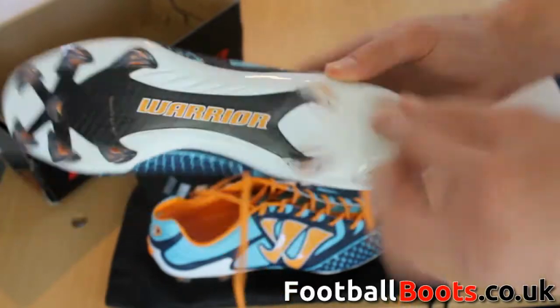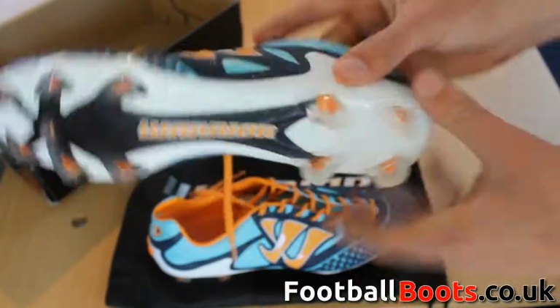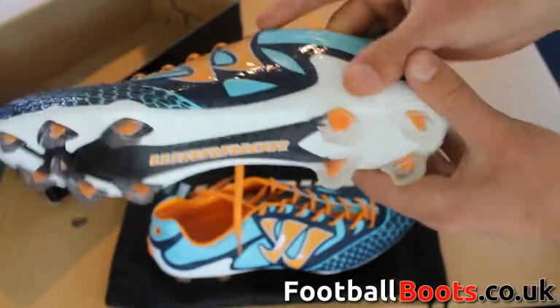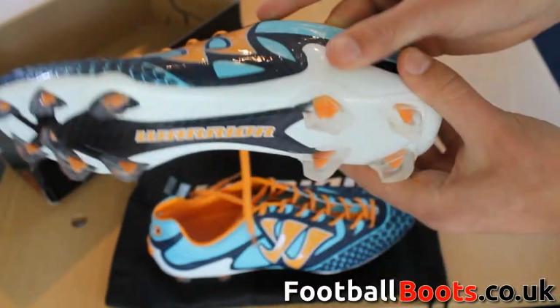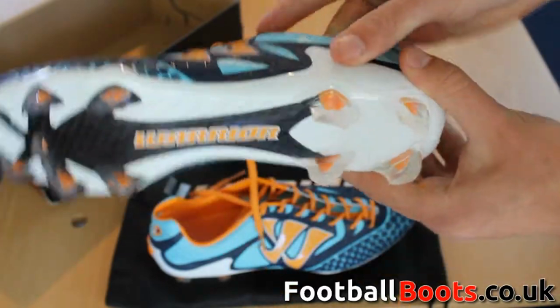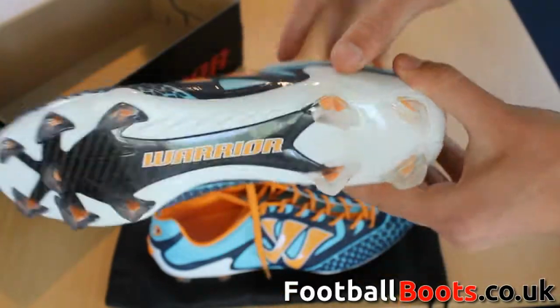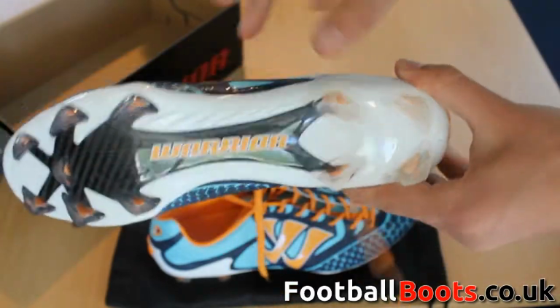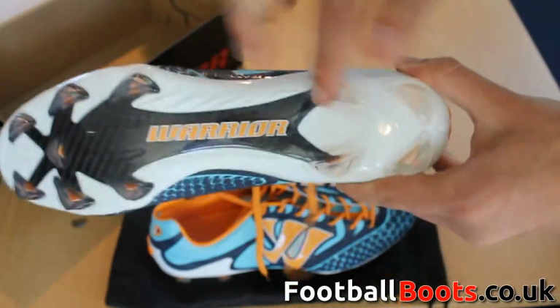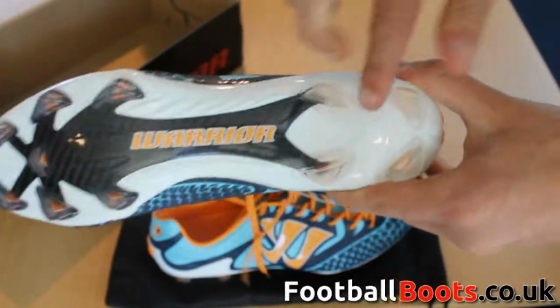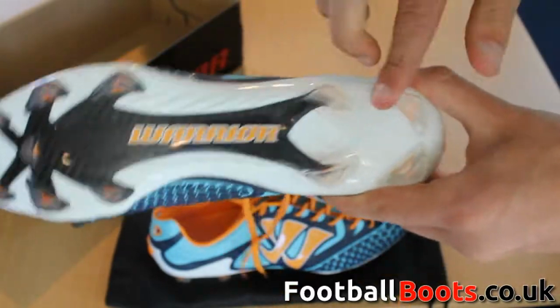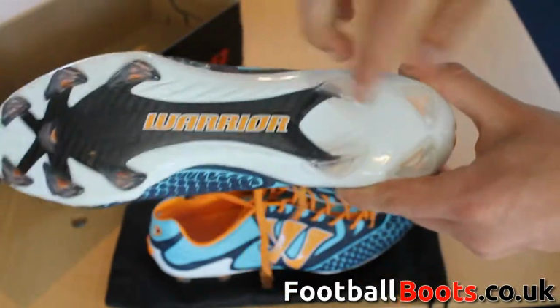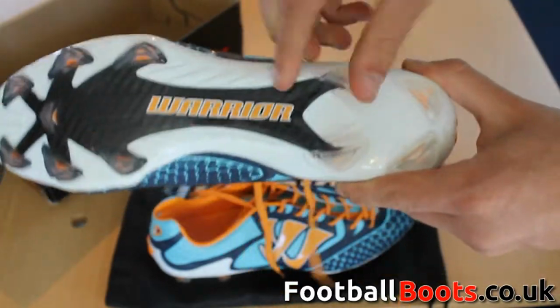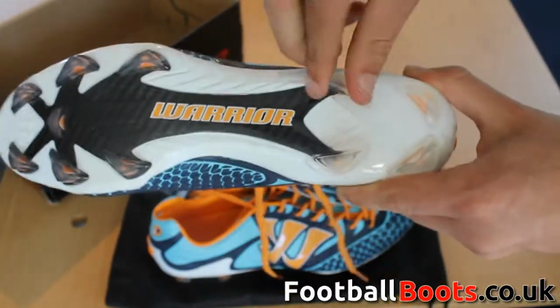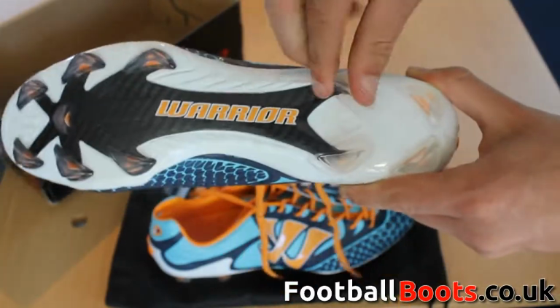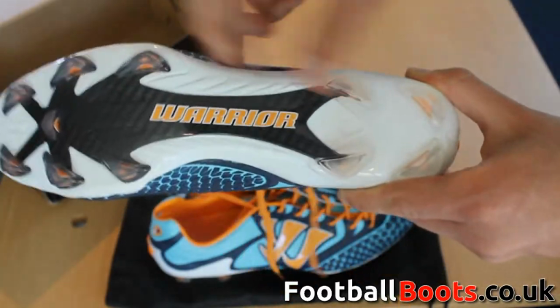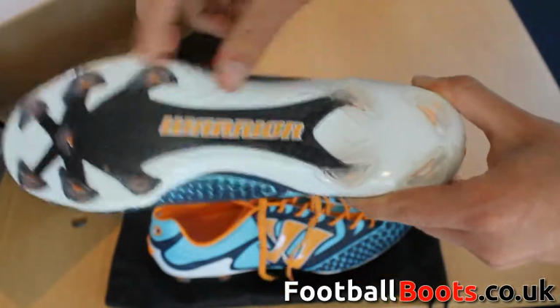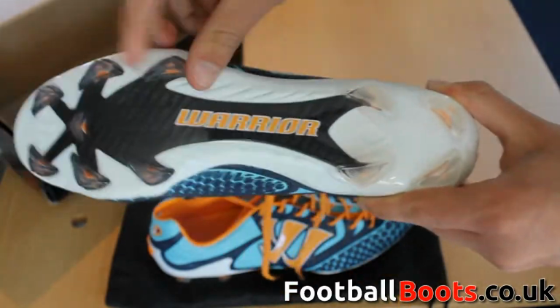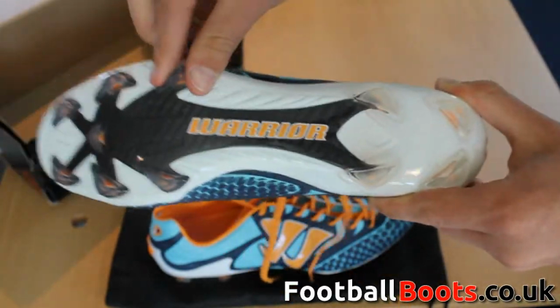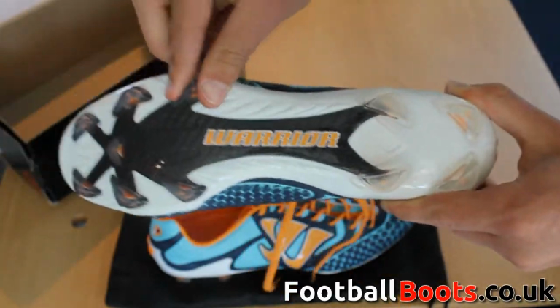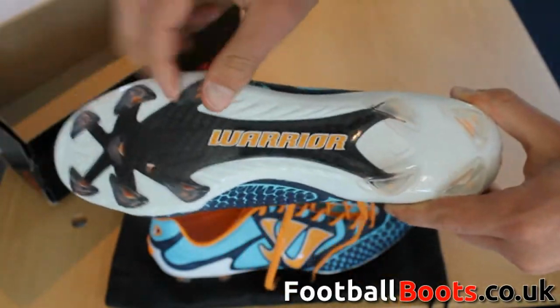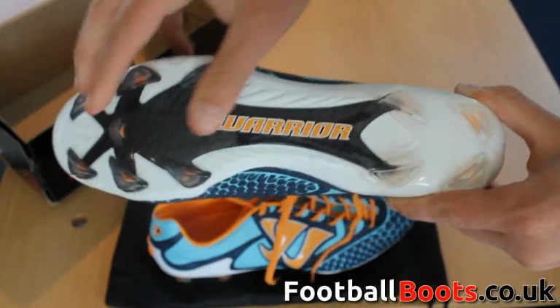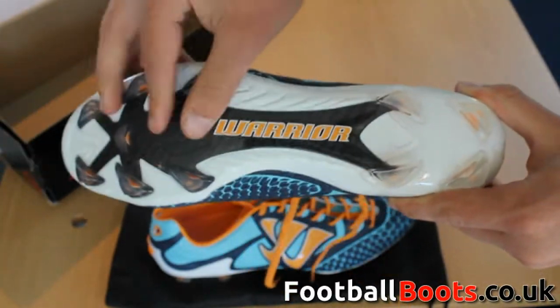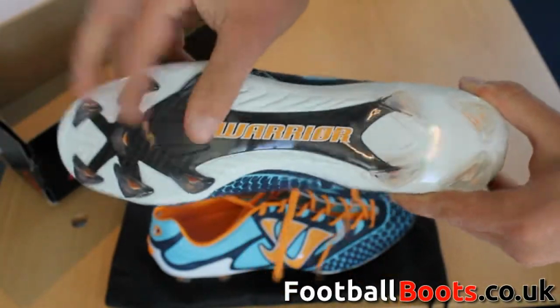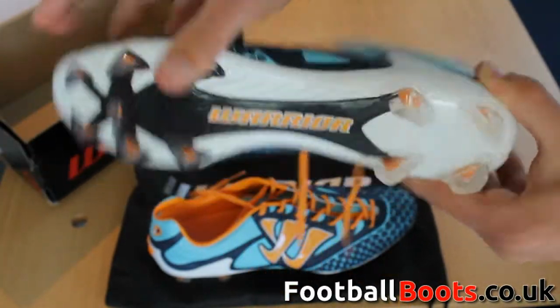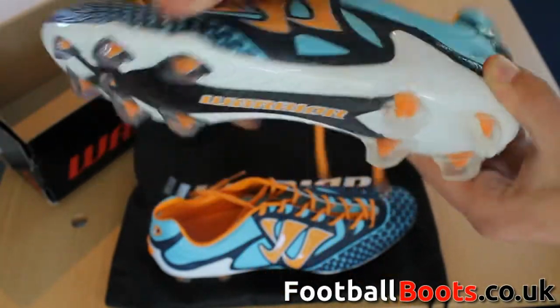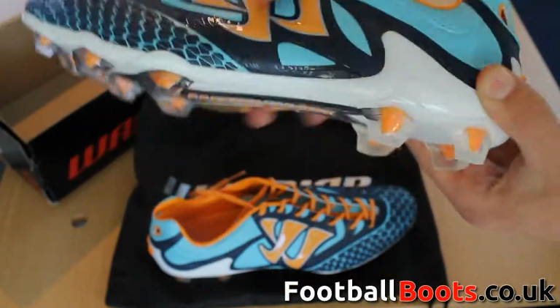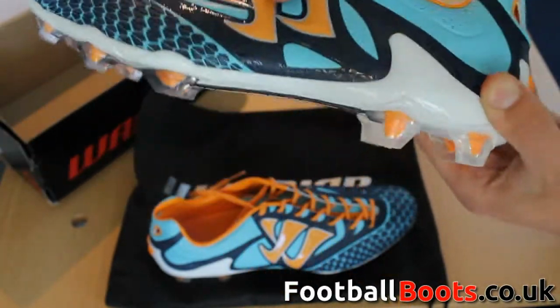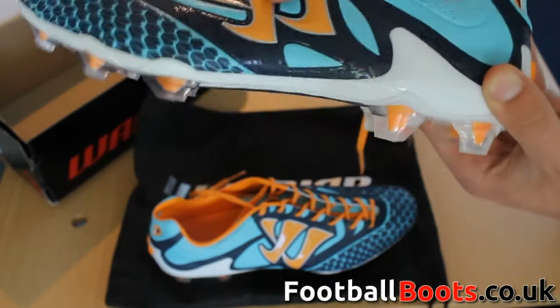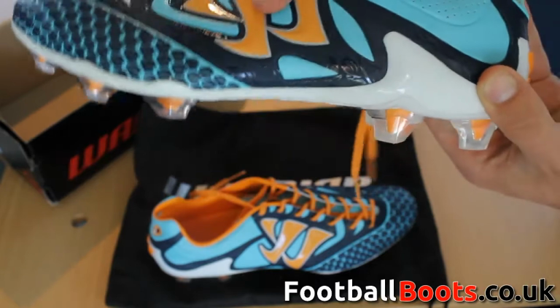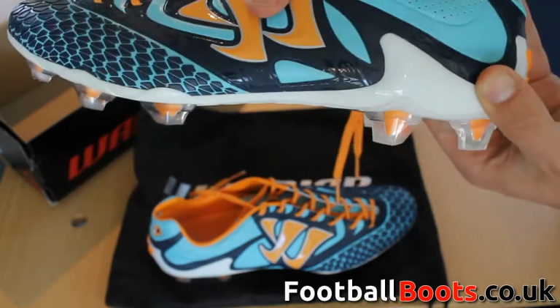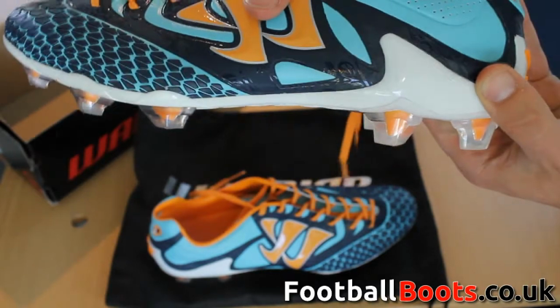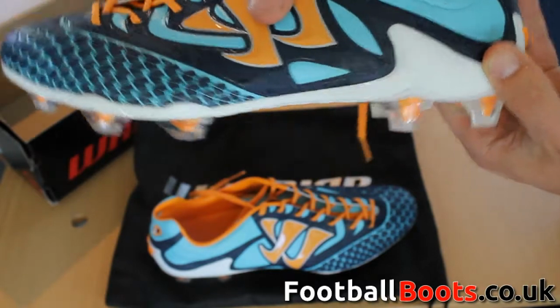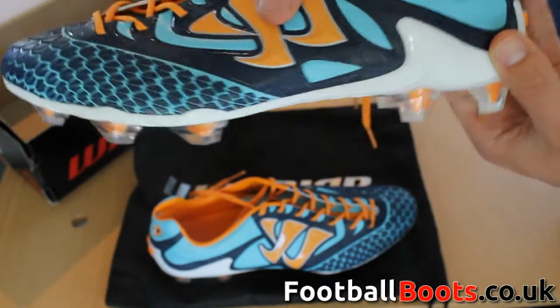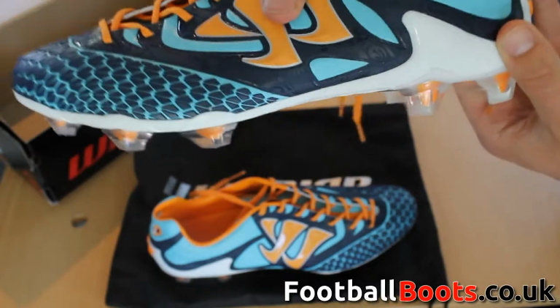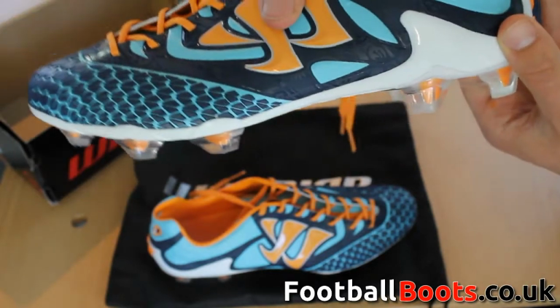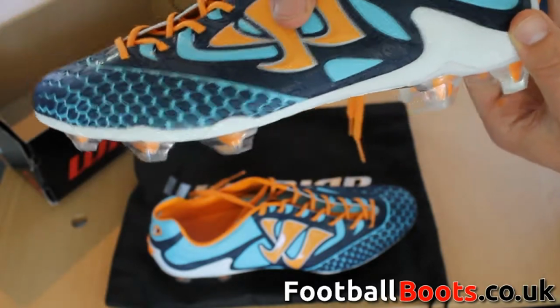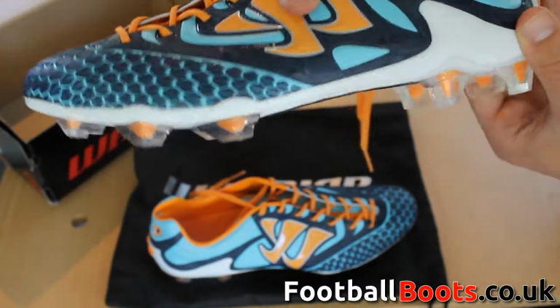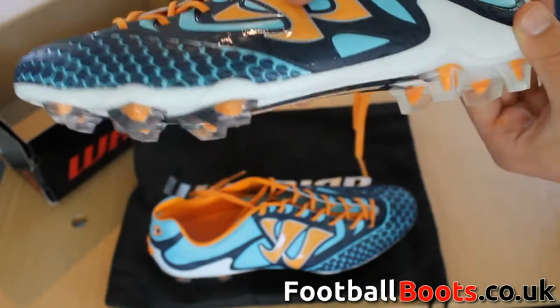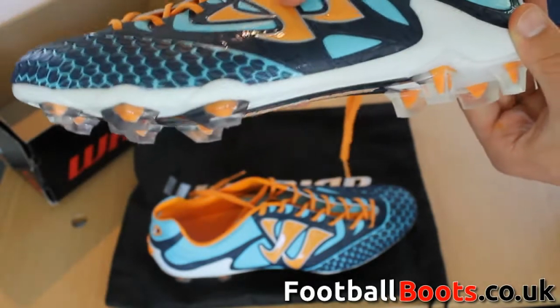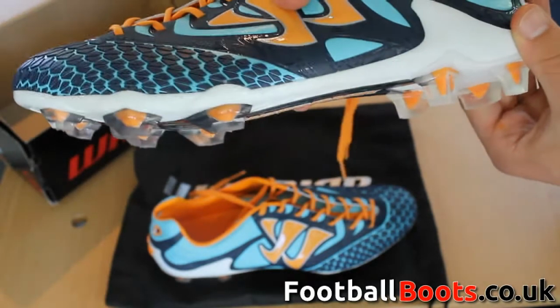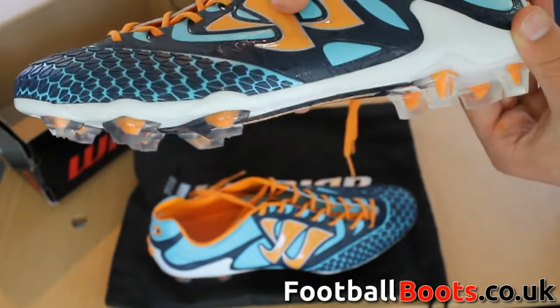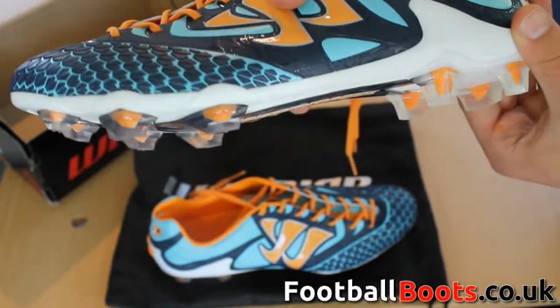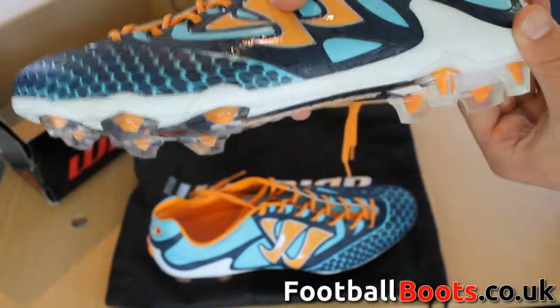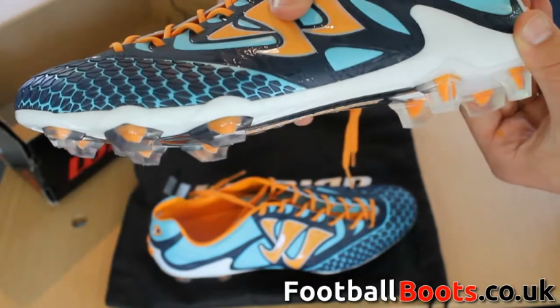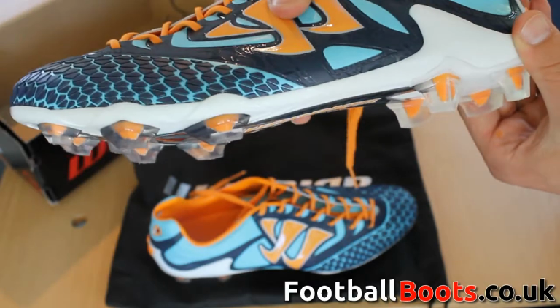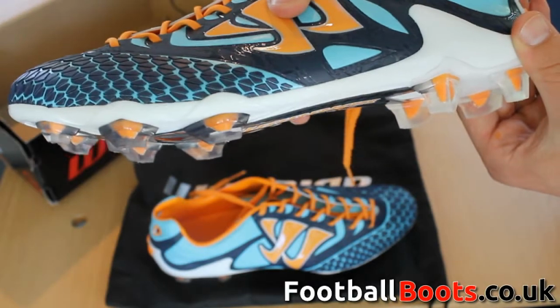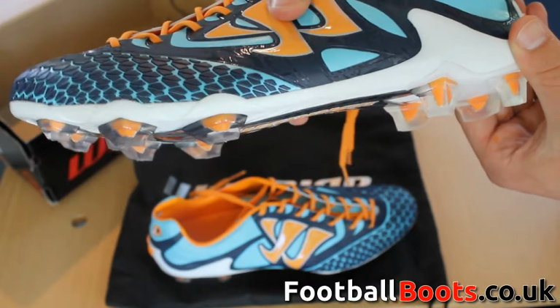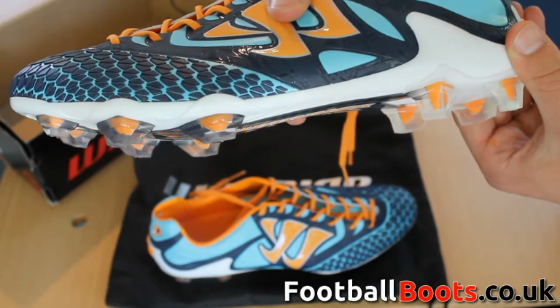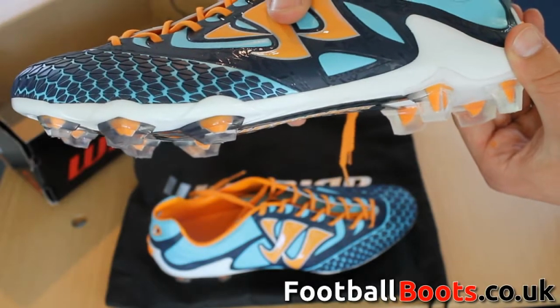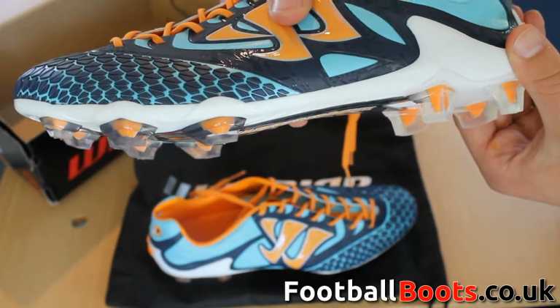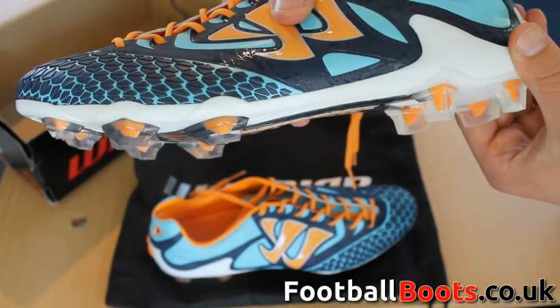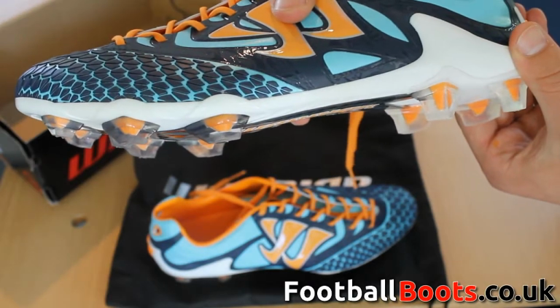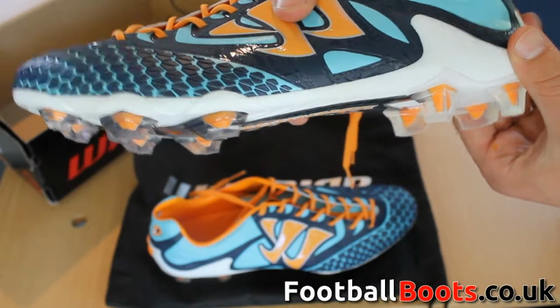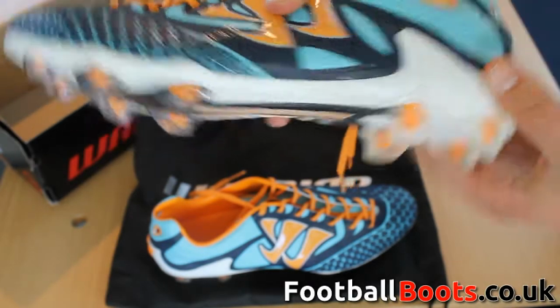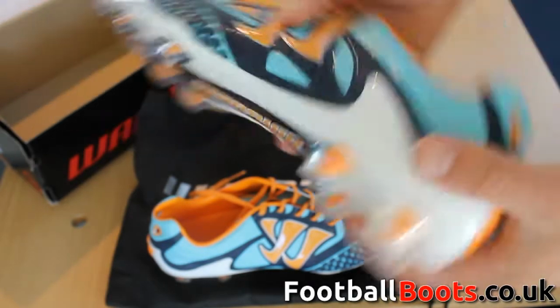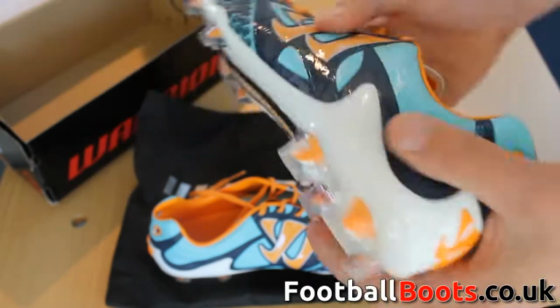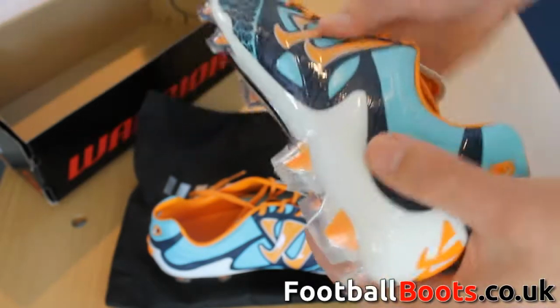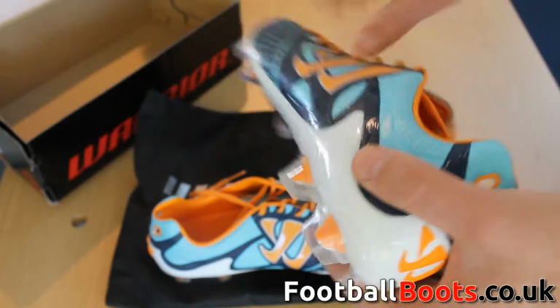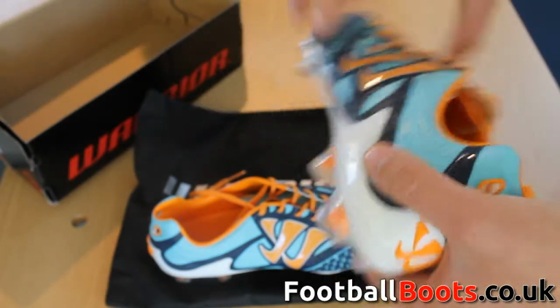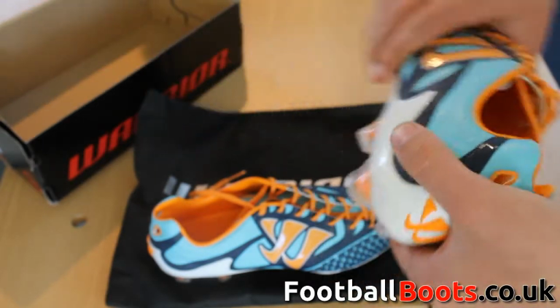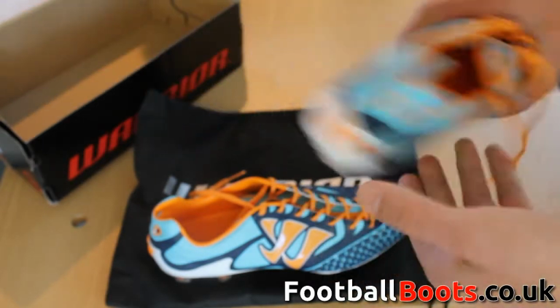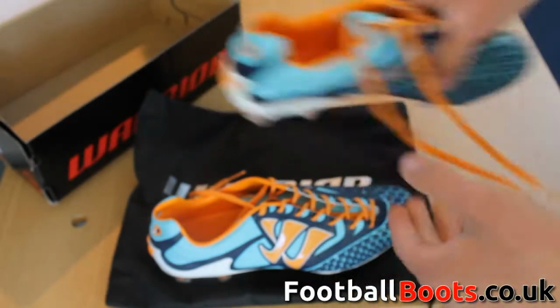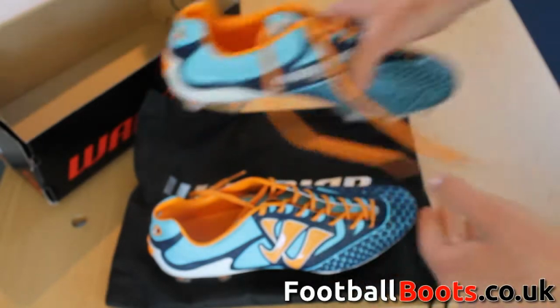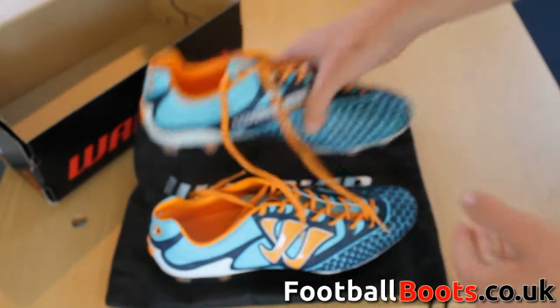For more unboxings and reviews, find us on our YouTube channel or have a look at our footballboots.co.uk website, which has information on everything football boots.